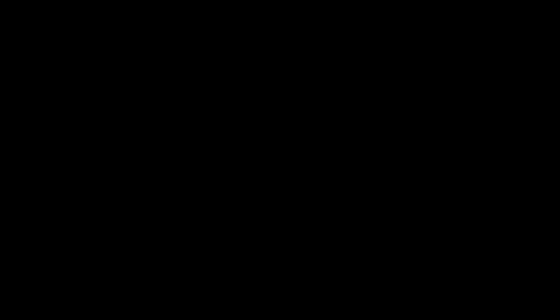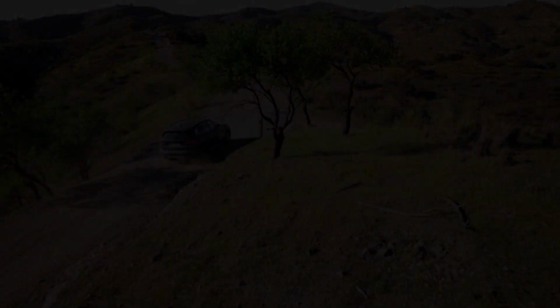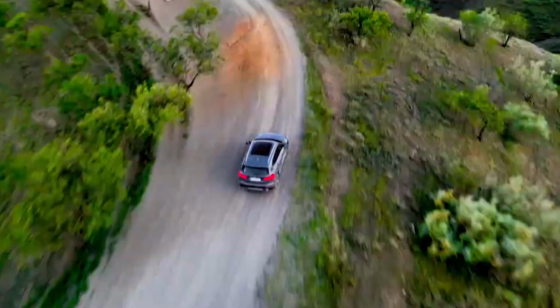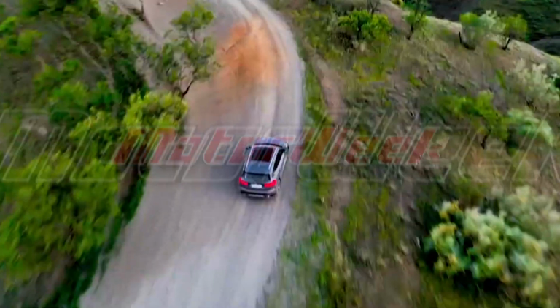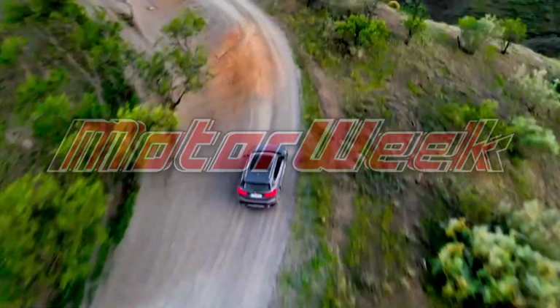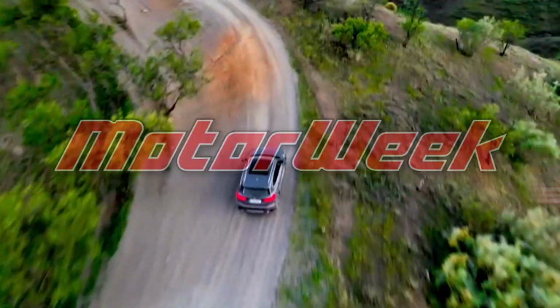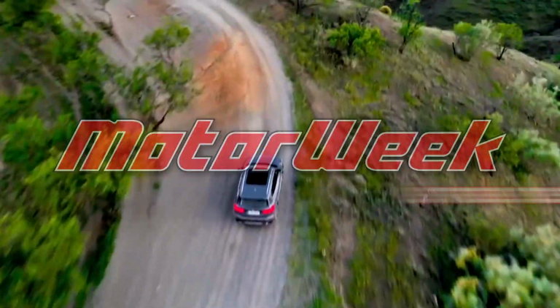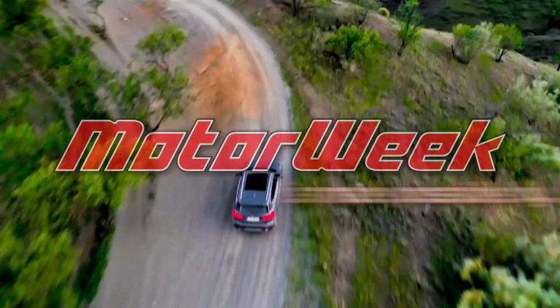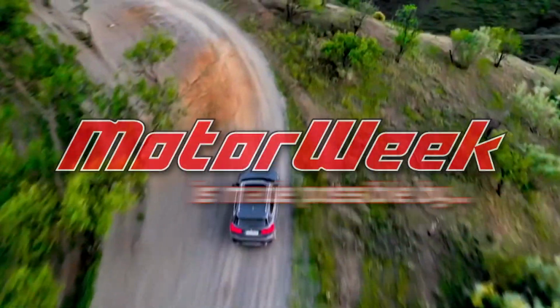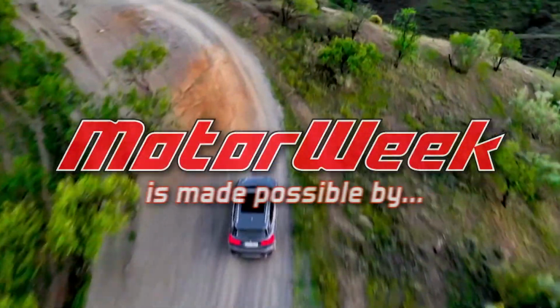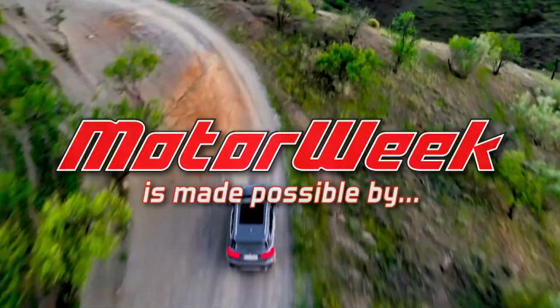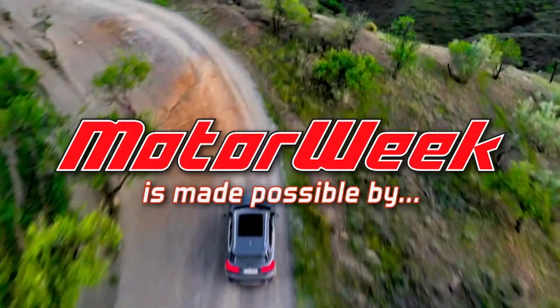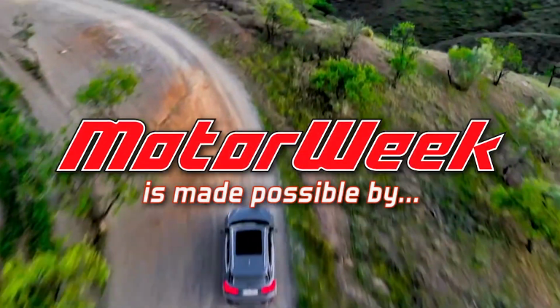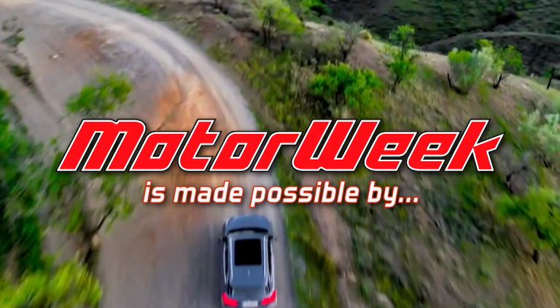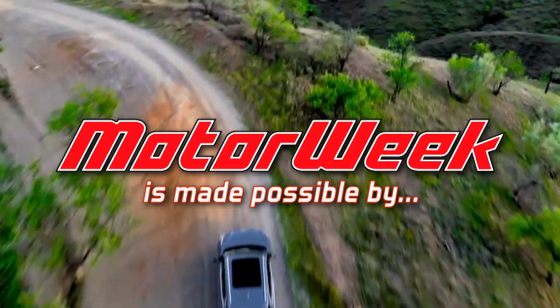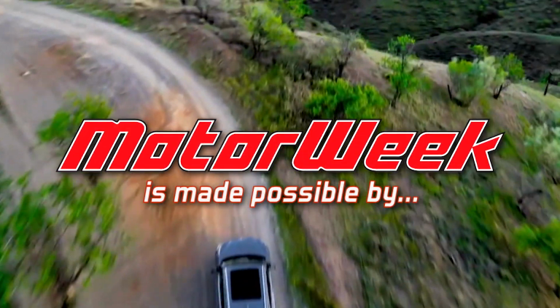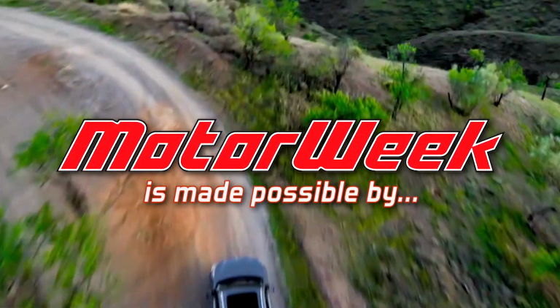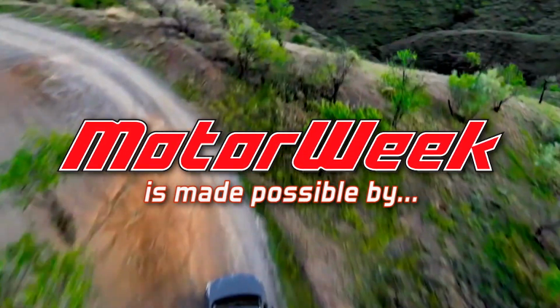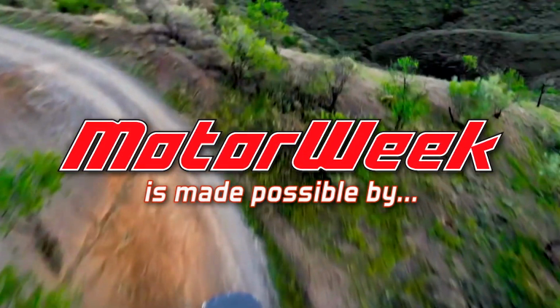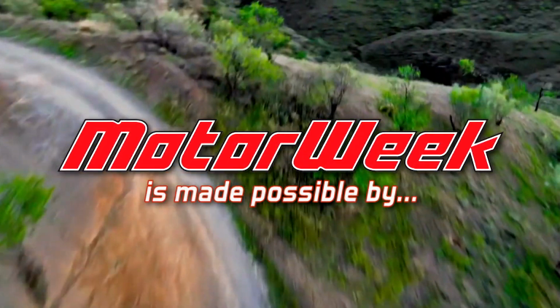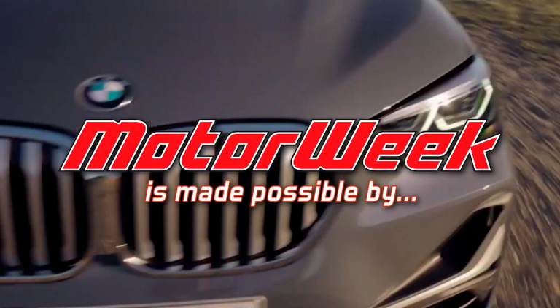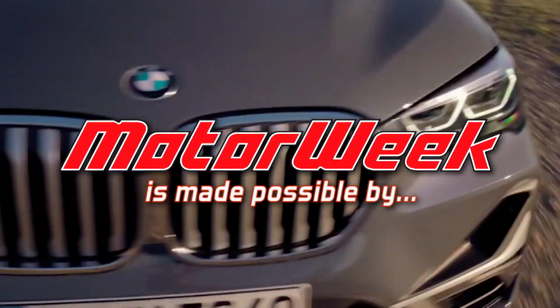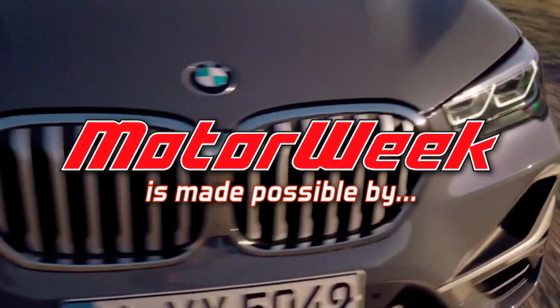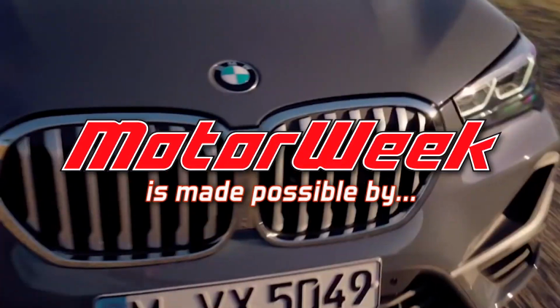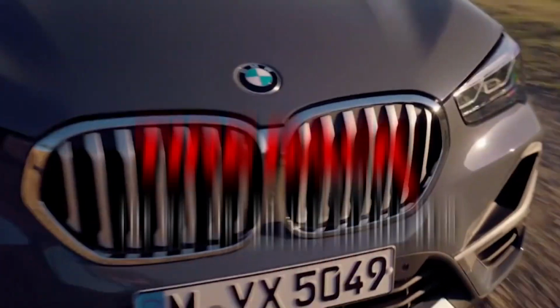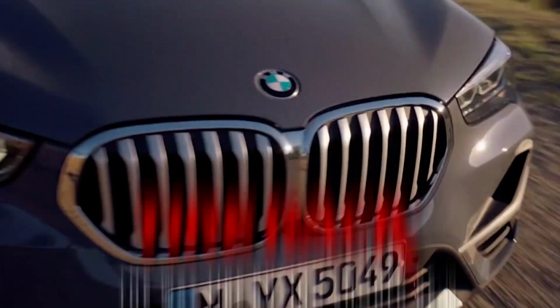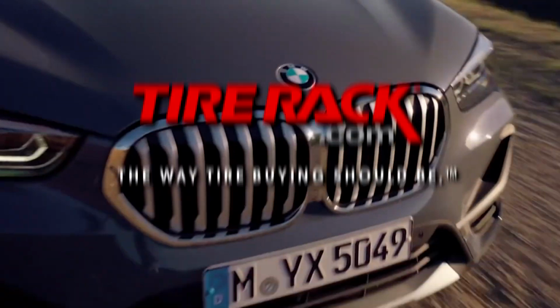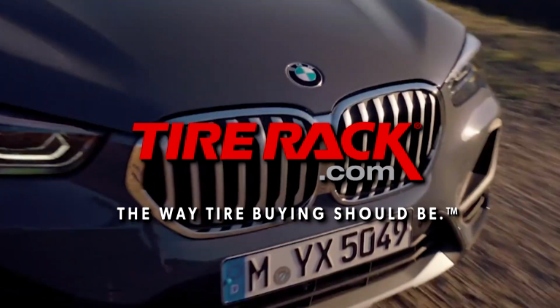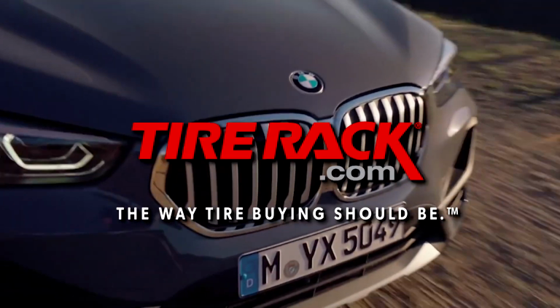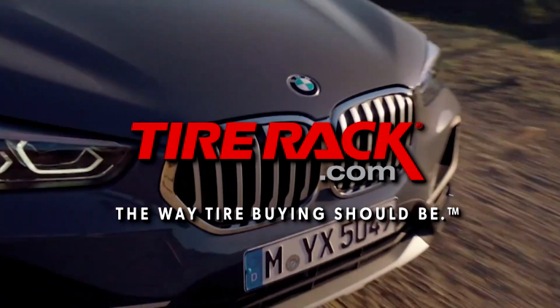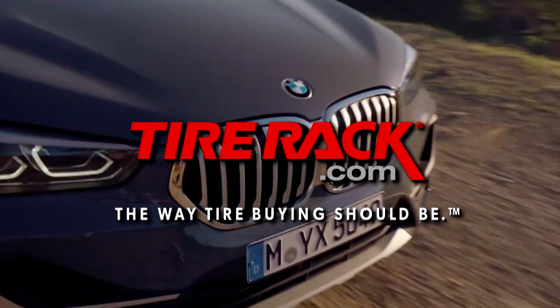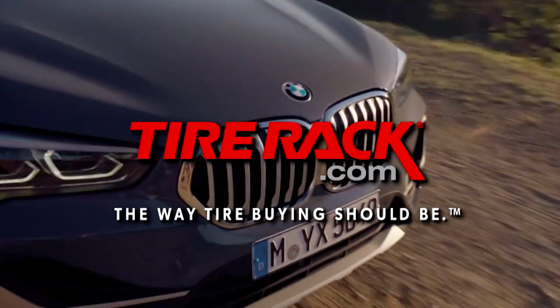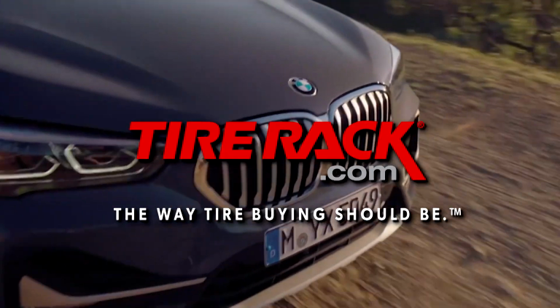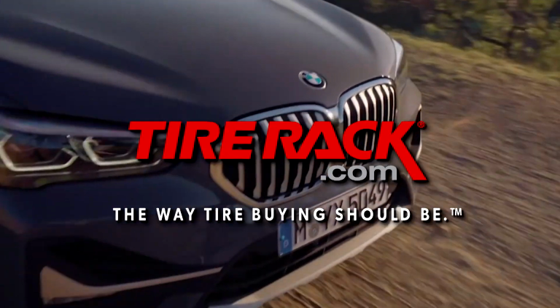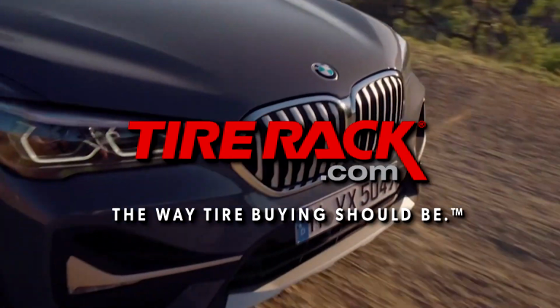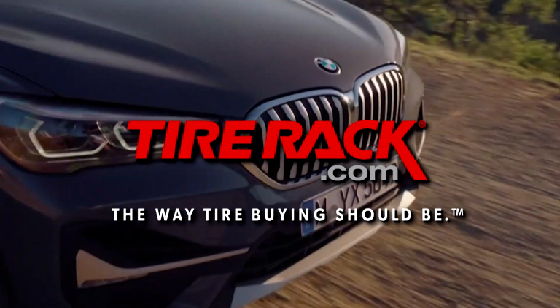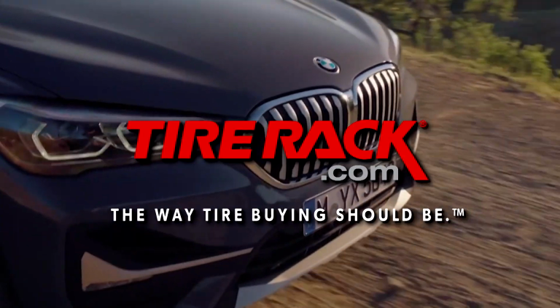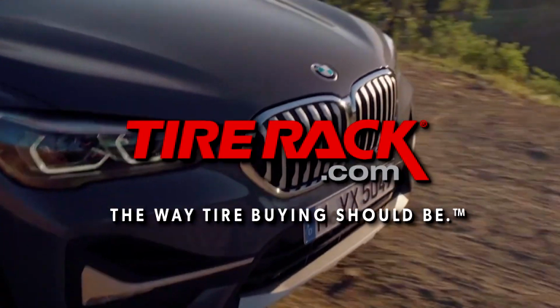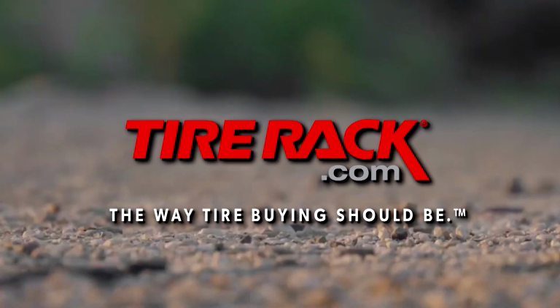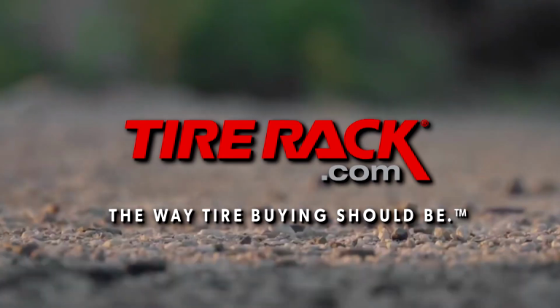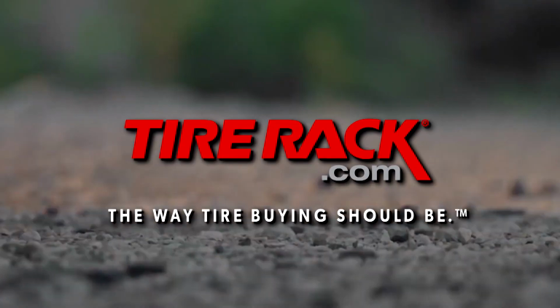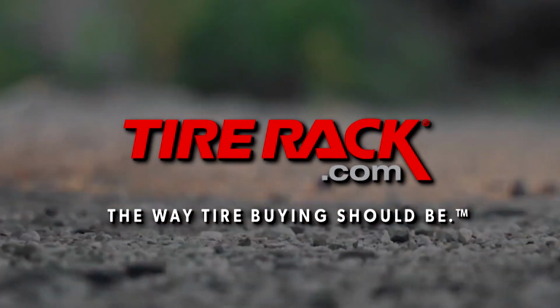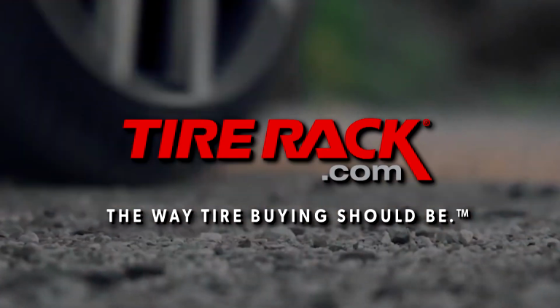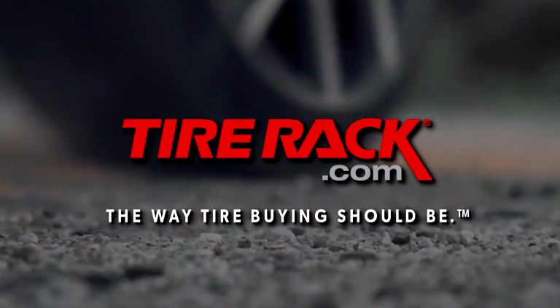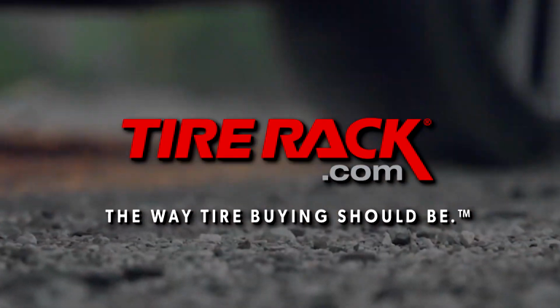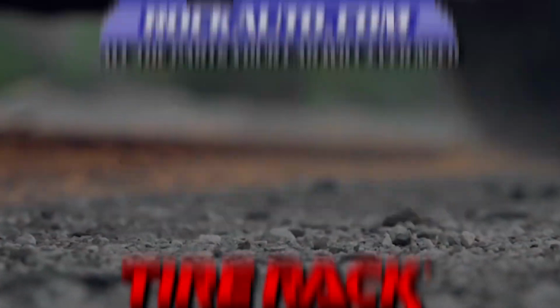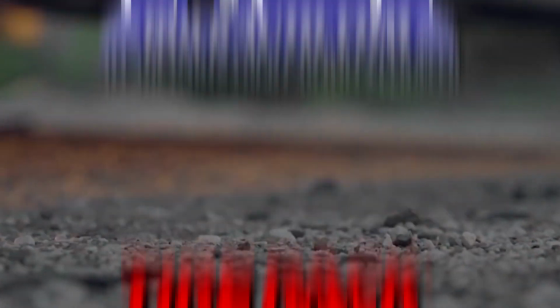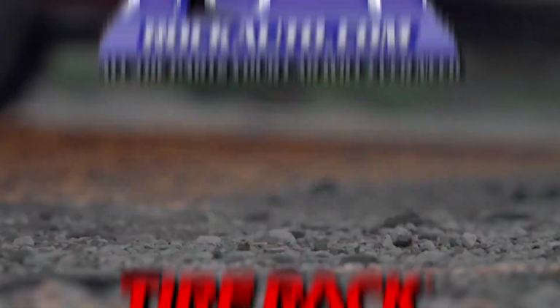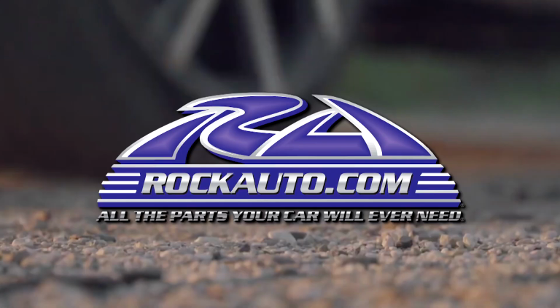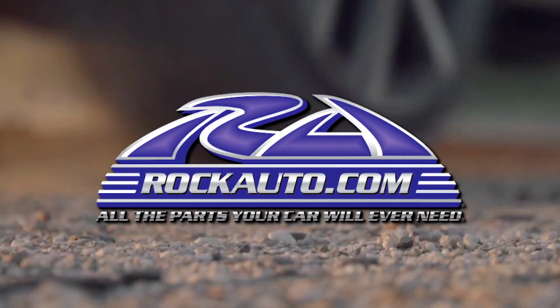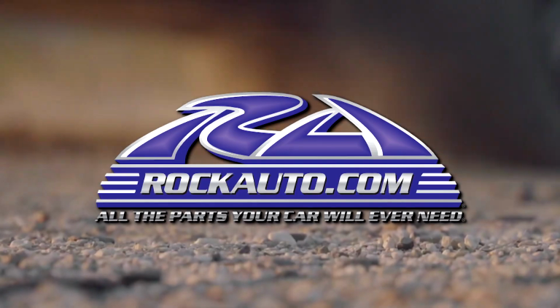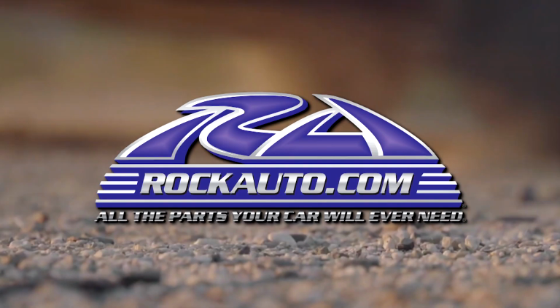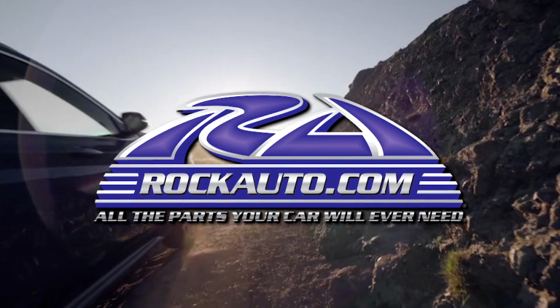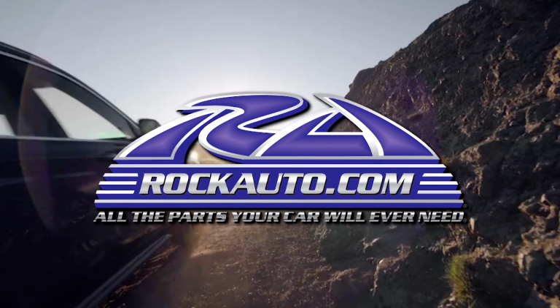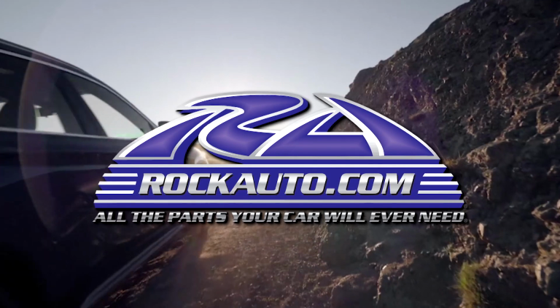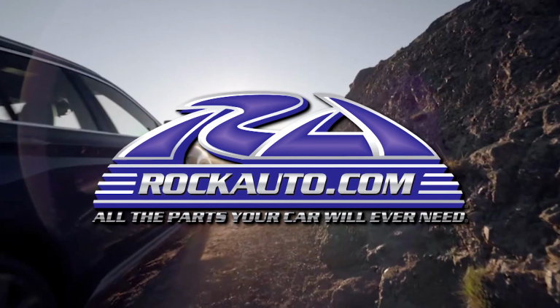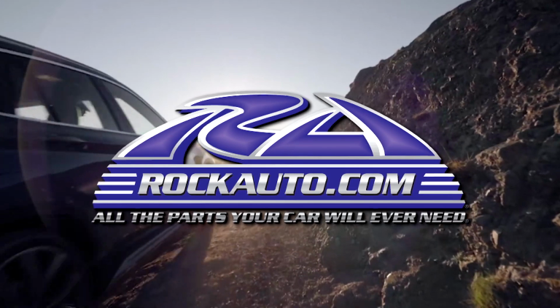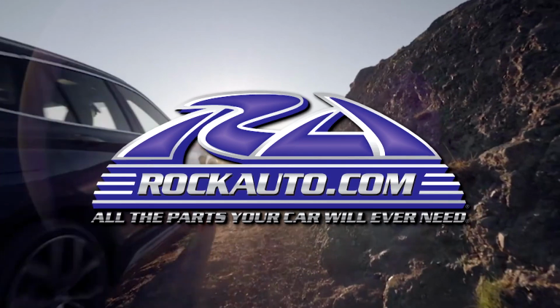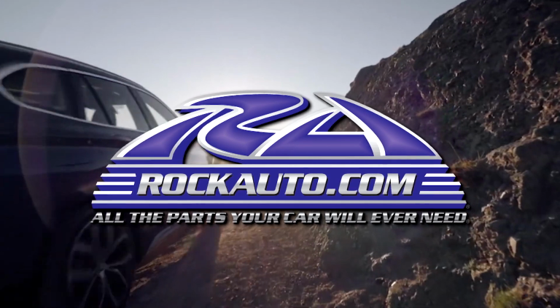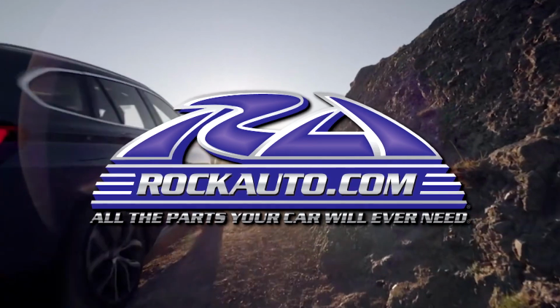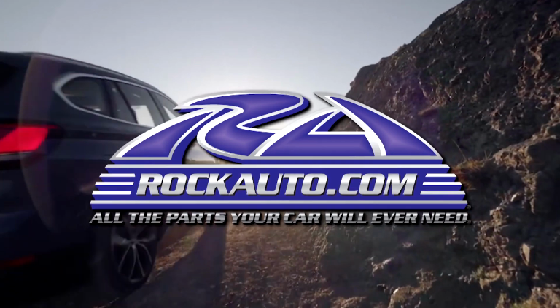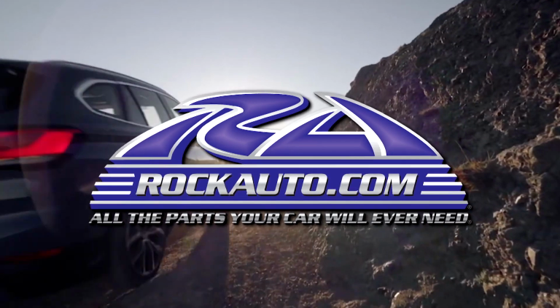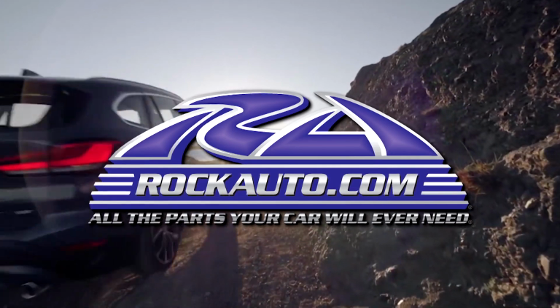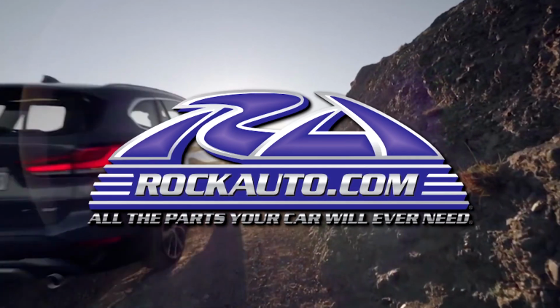MotorWeek is made possible by TireRack.com and RockAuto.com.